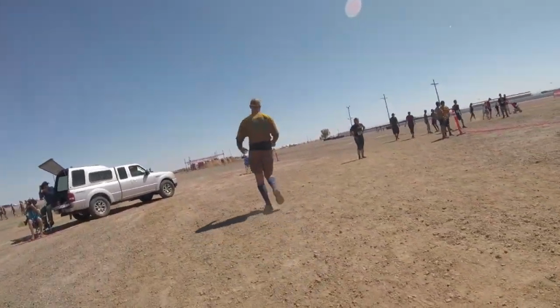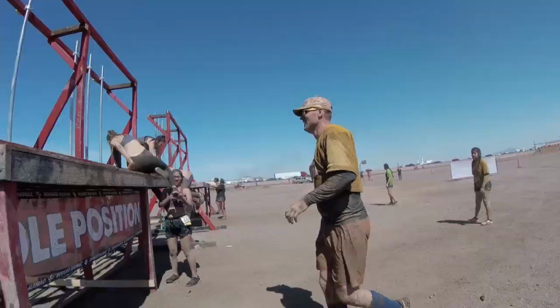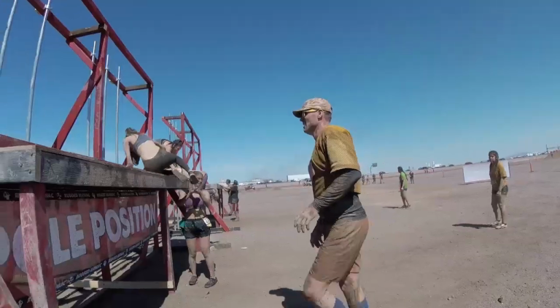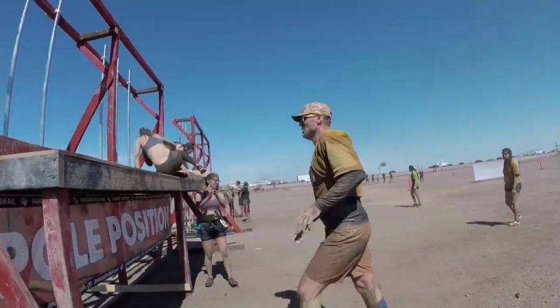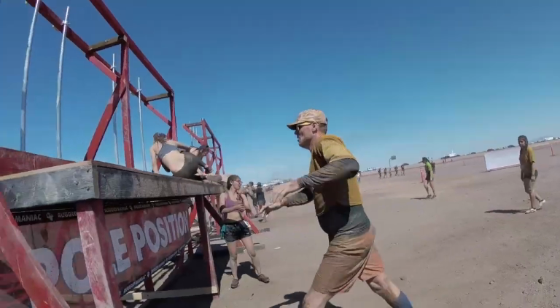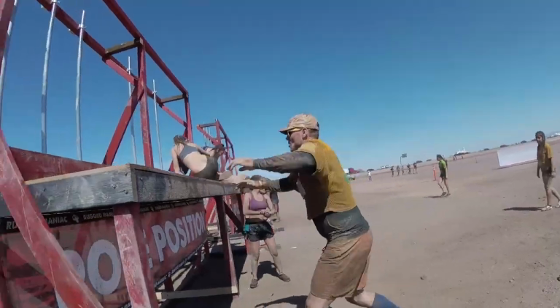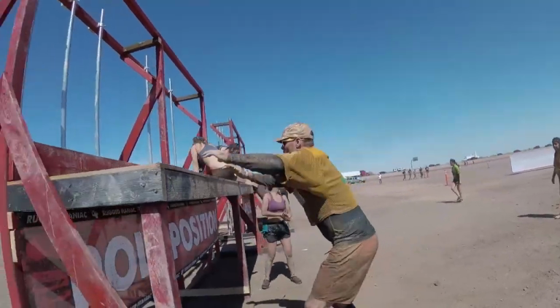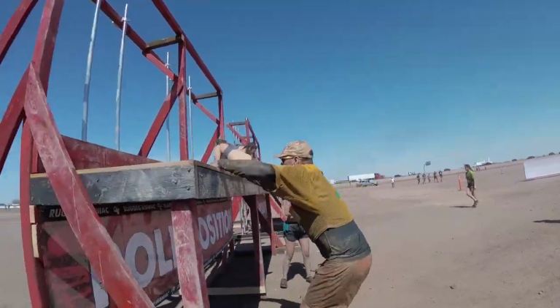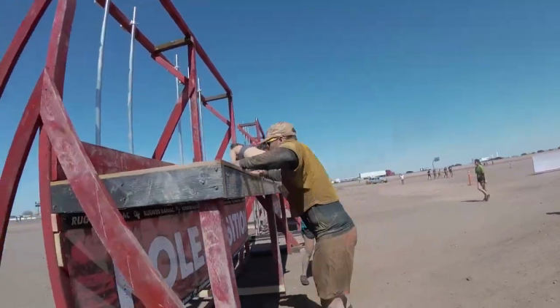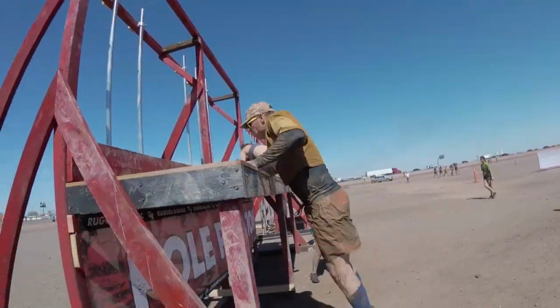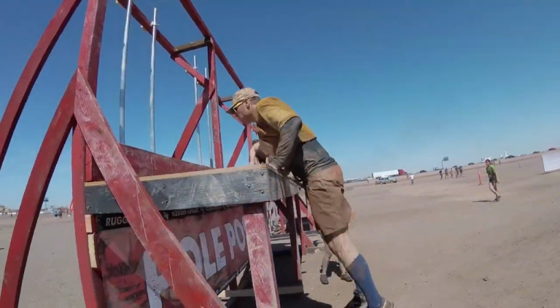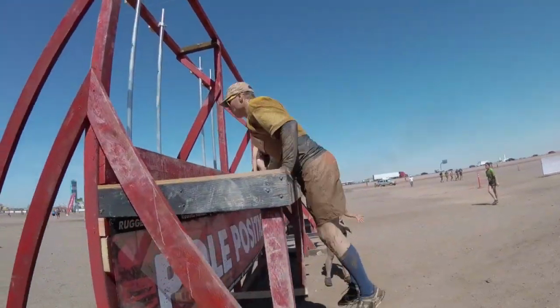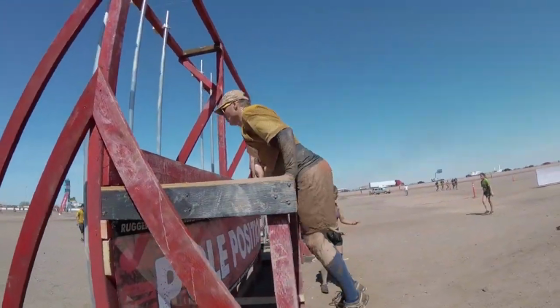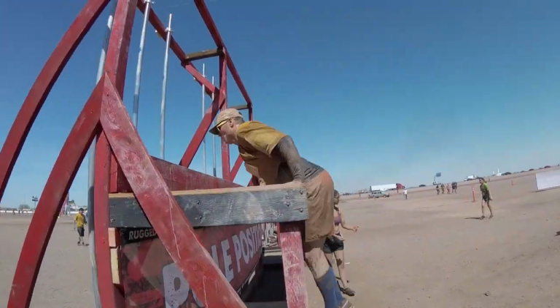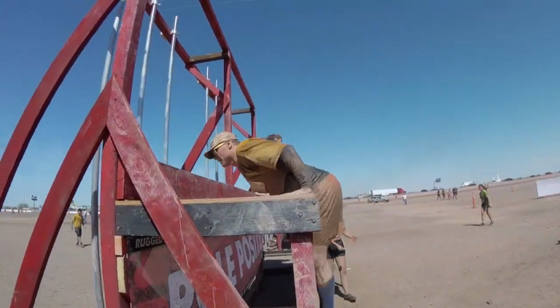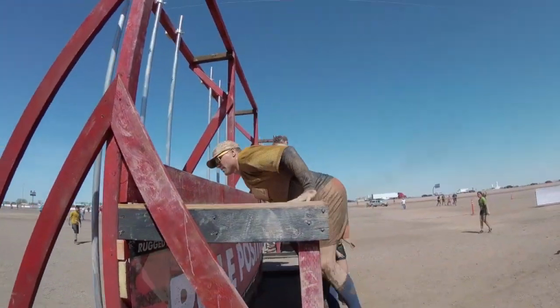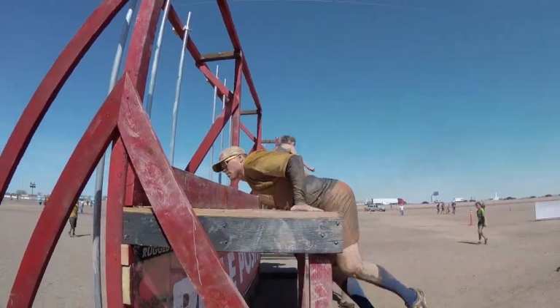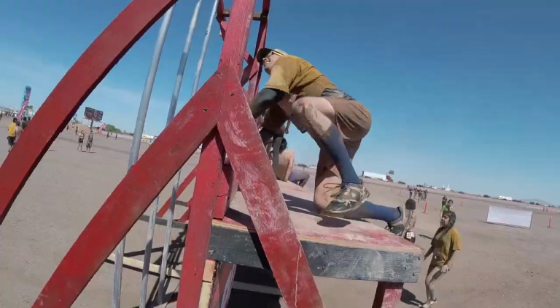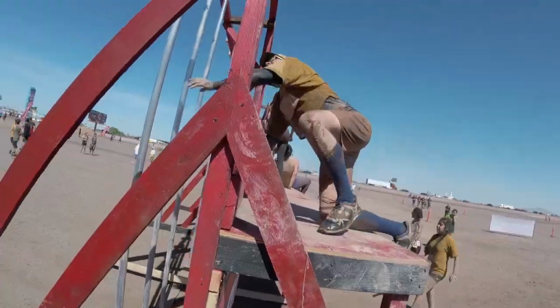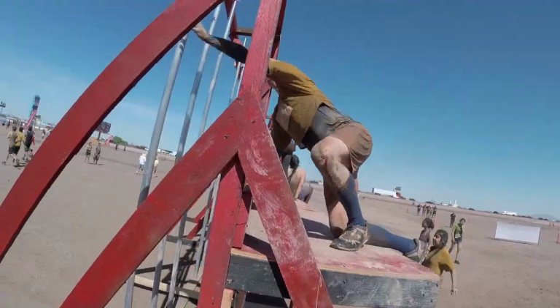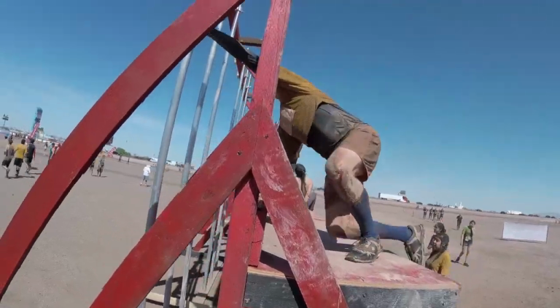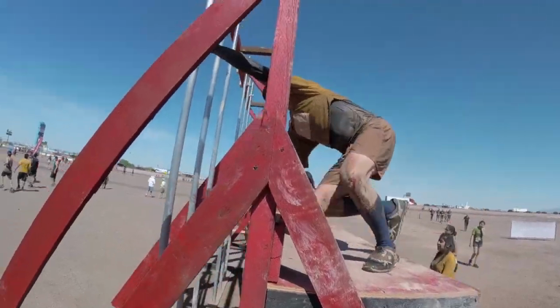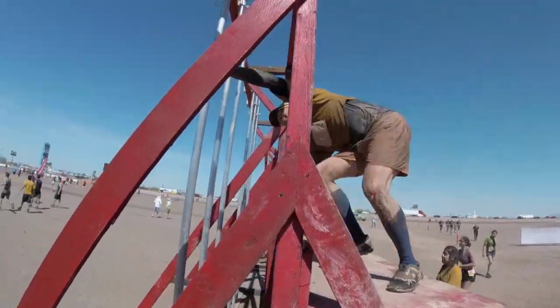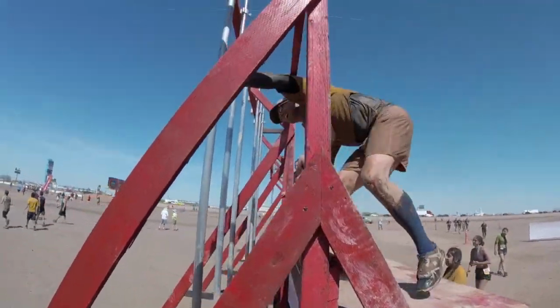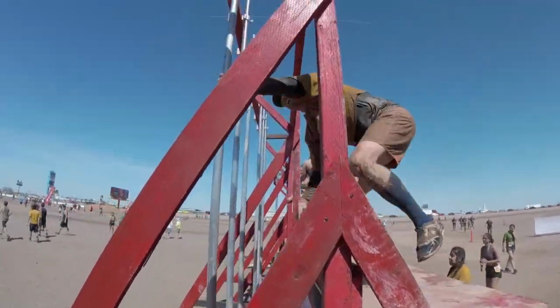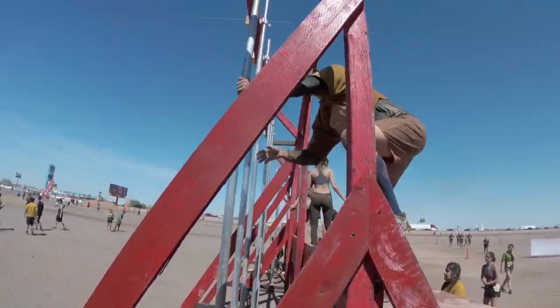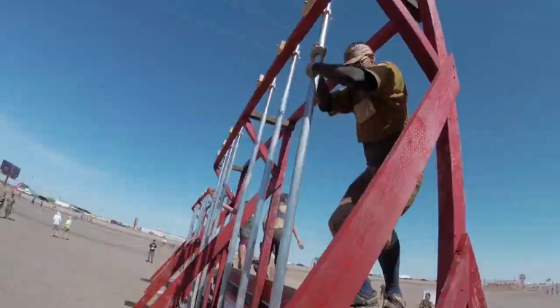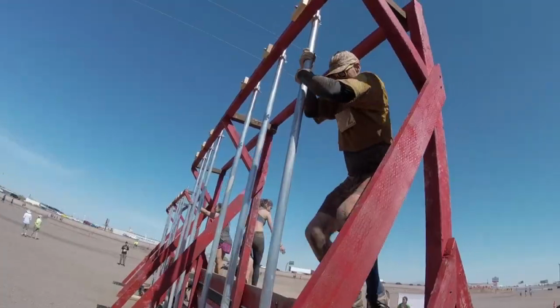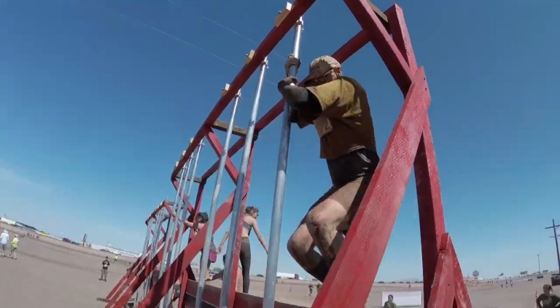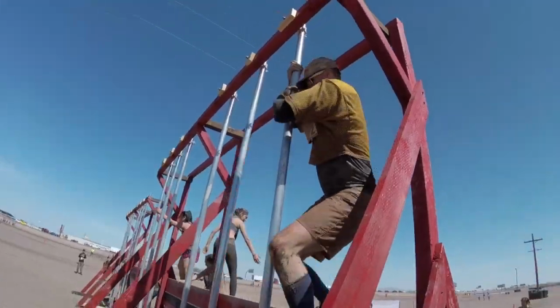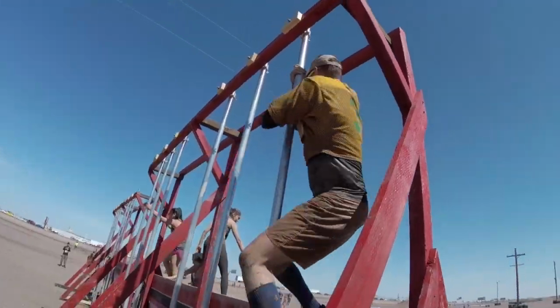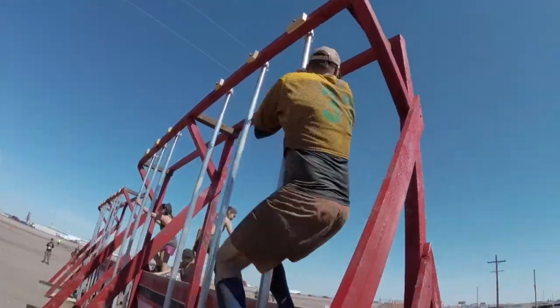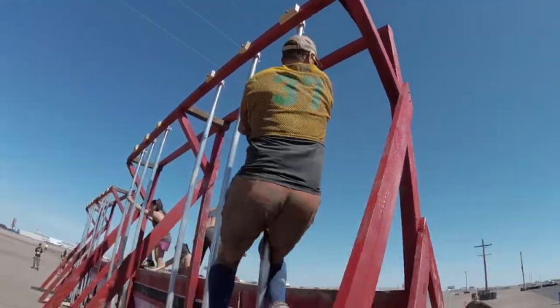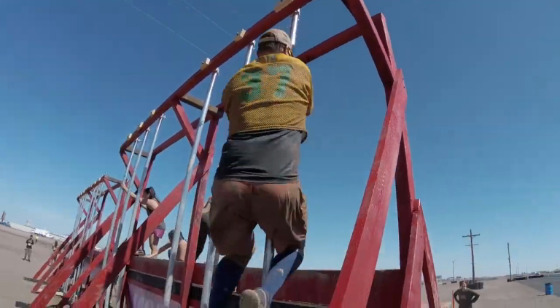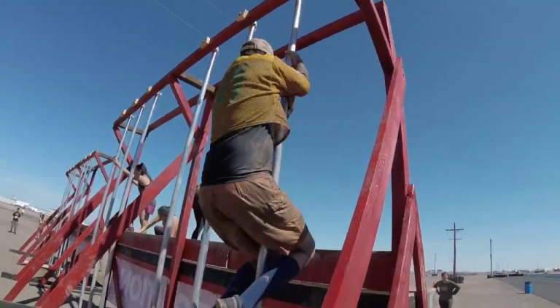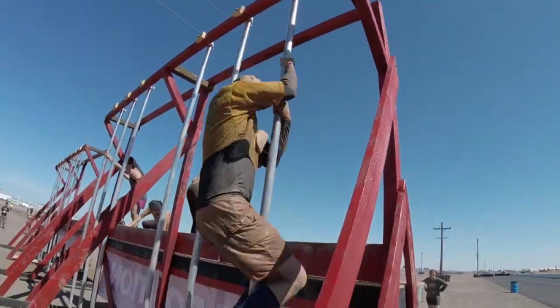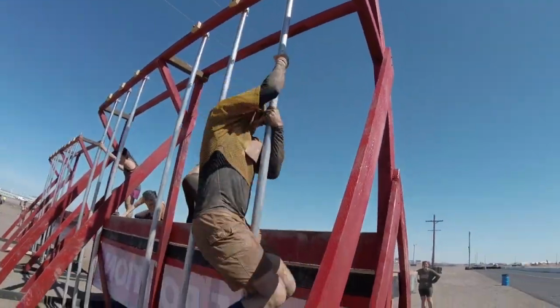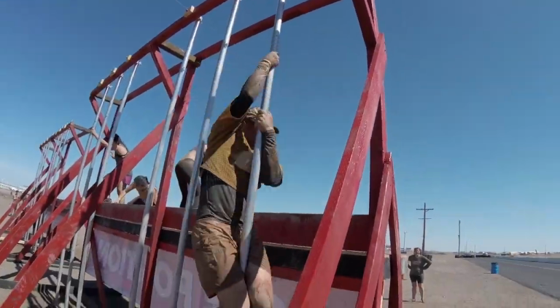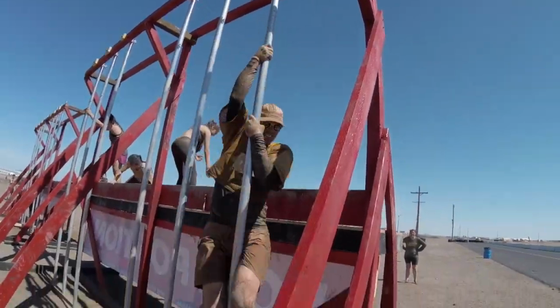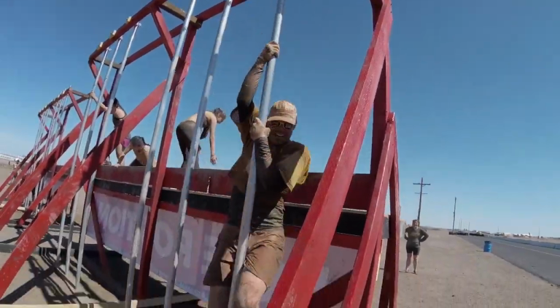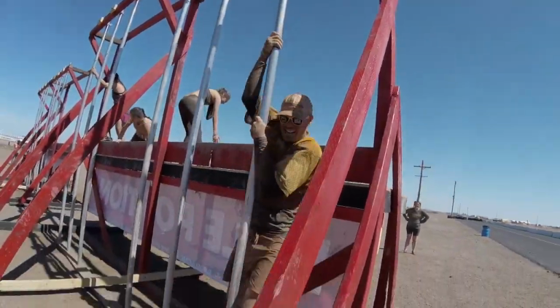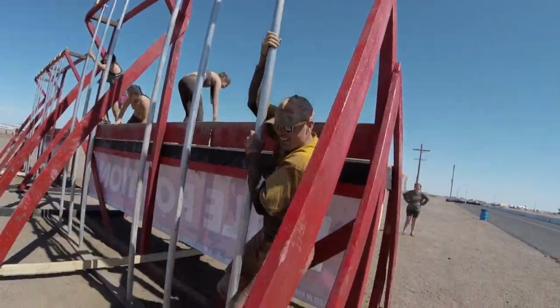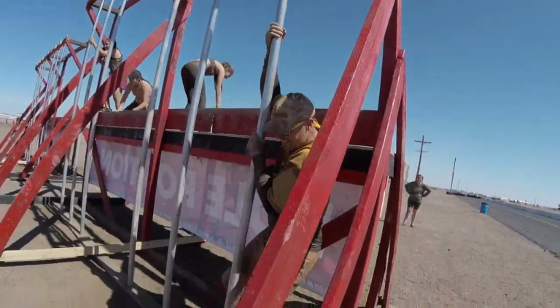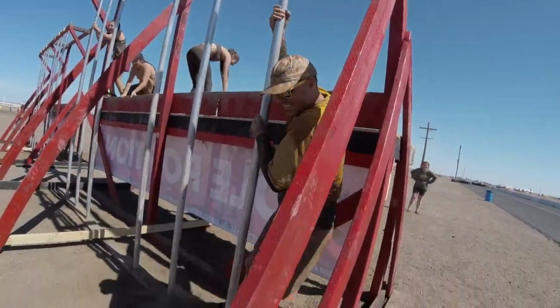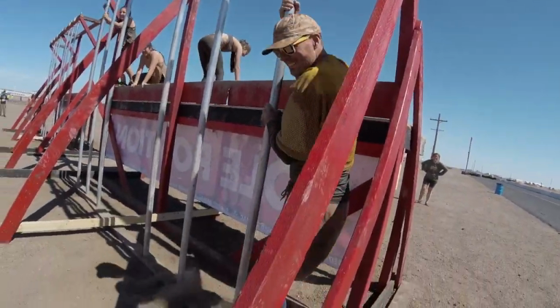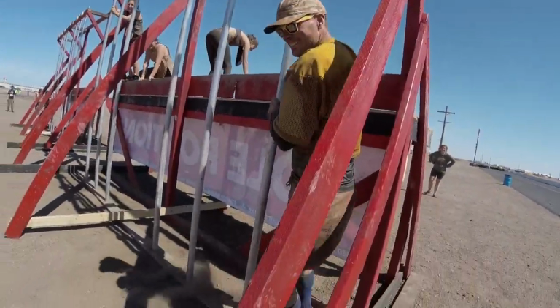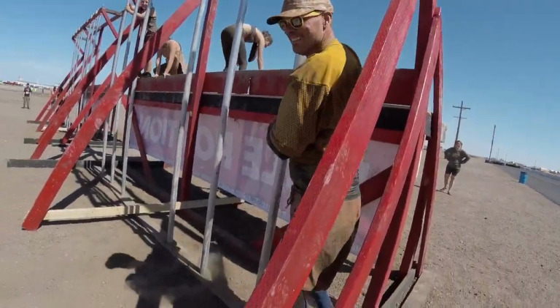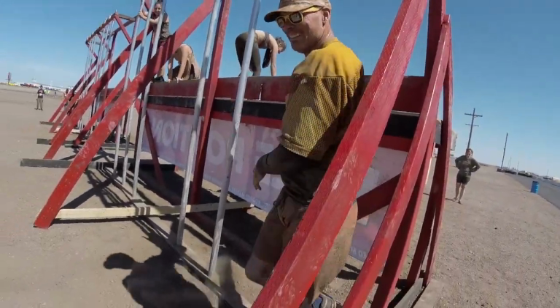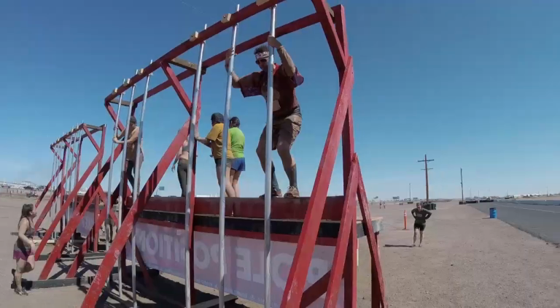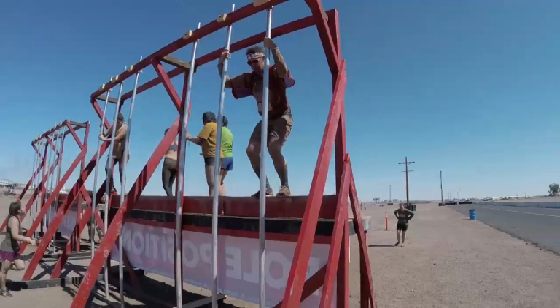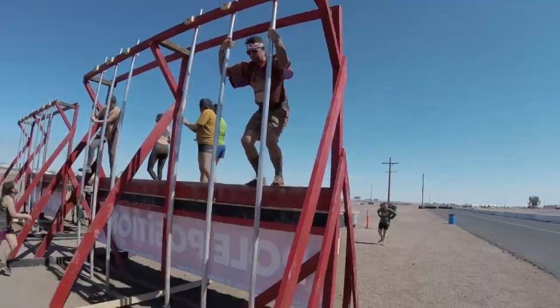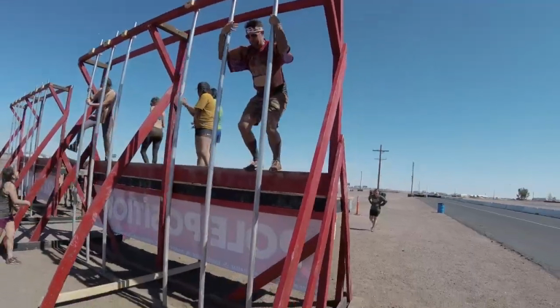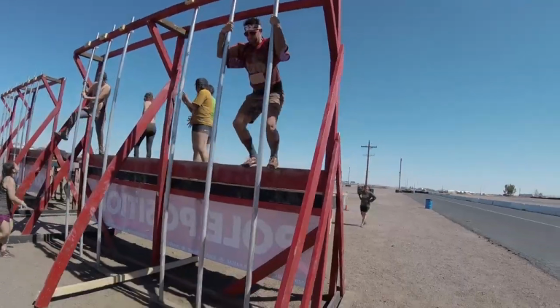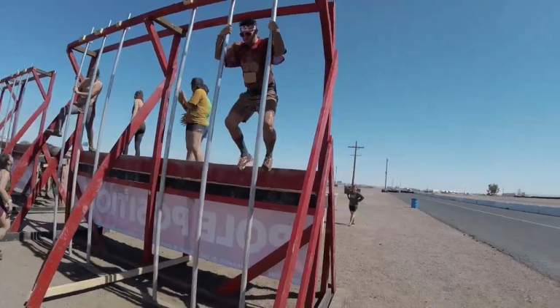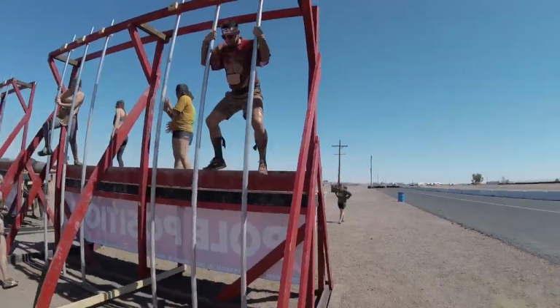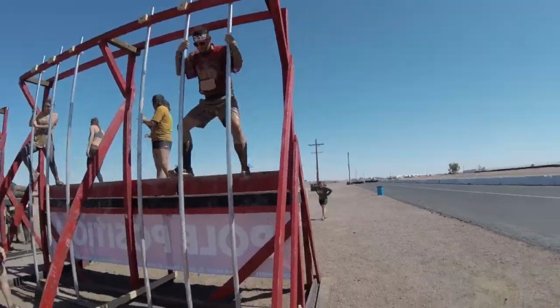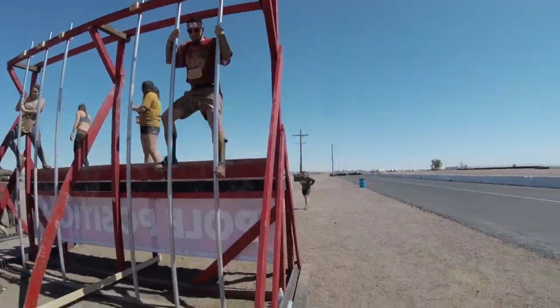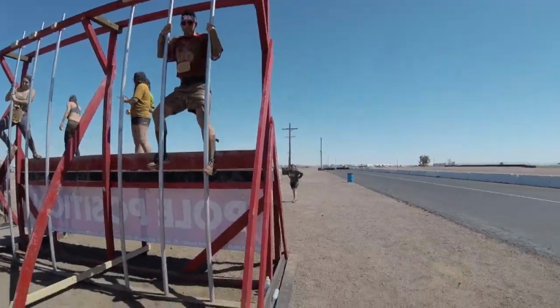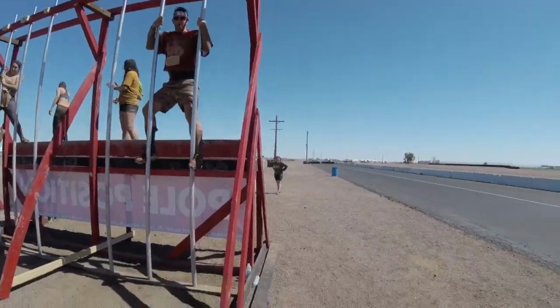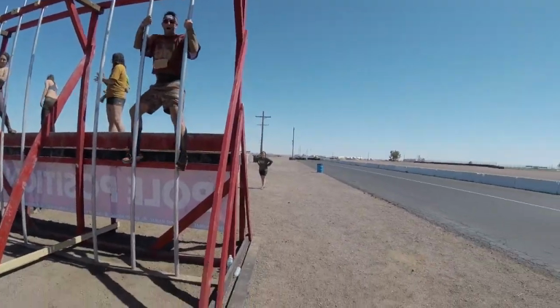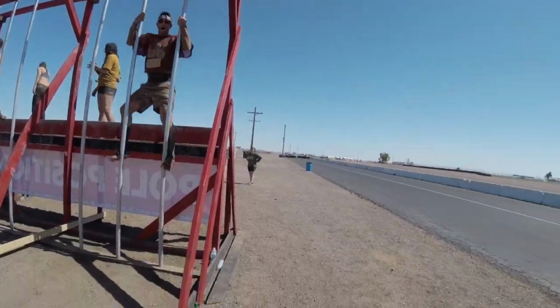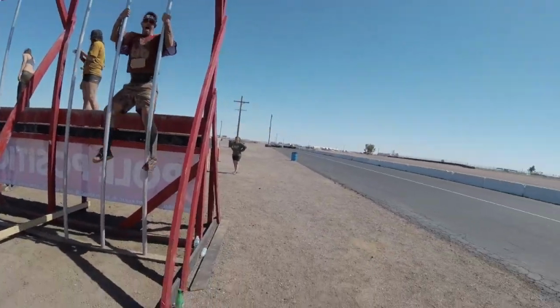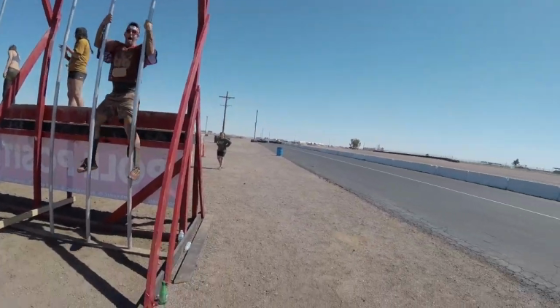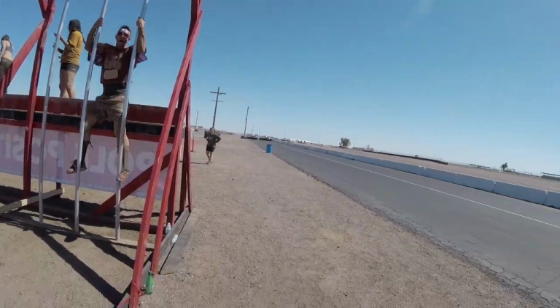Here's the Pole Position, where they slide down a pole. Yup.